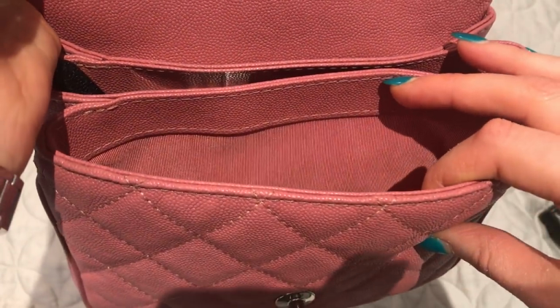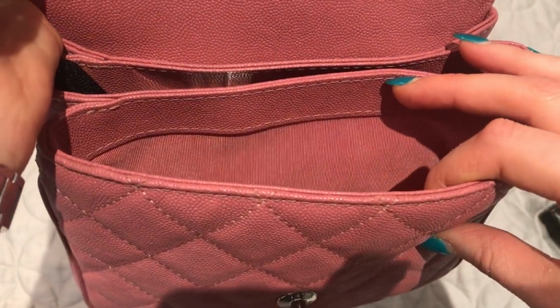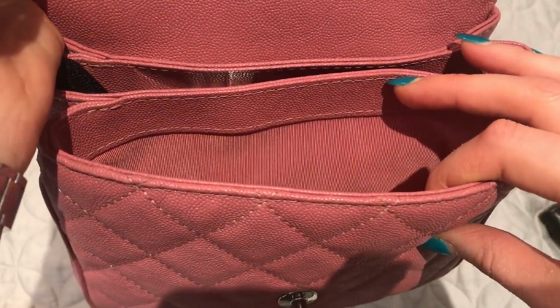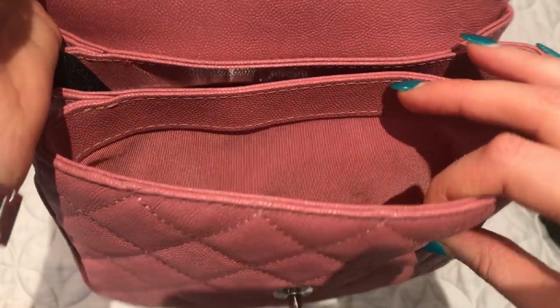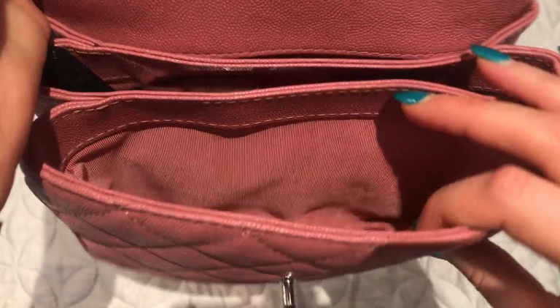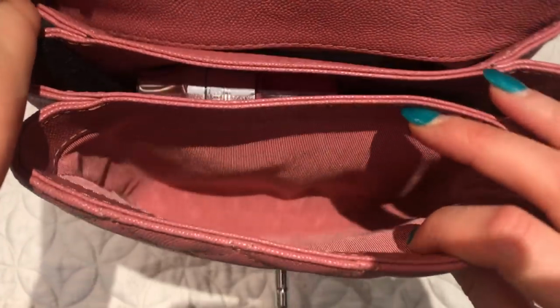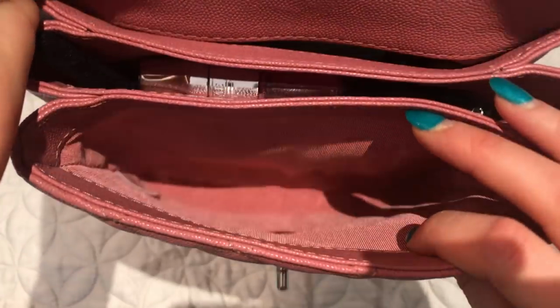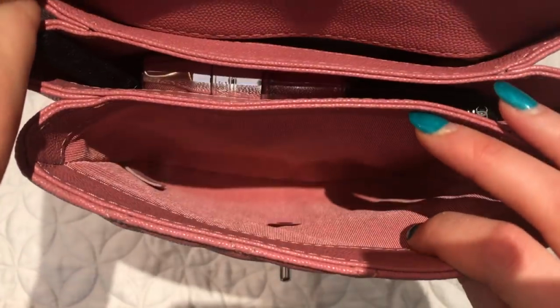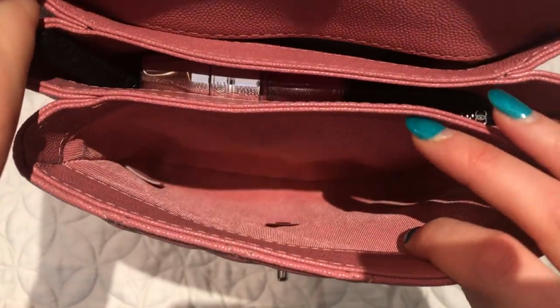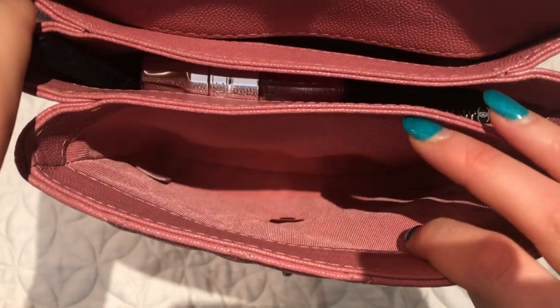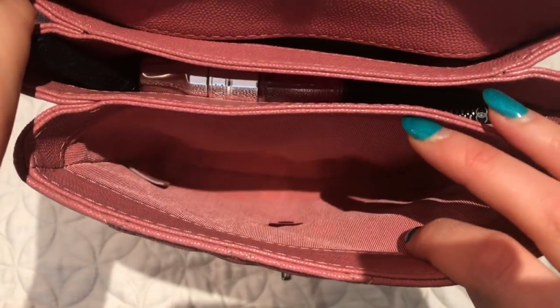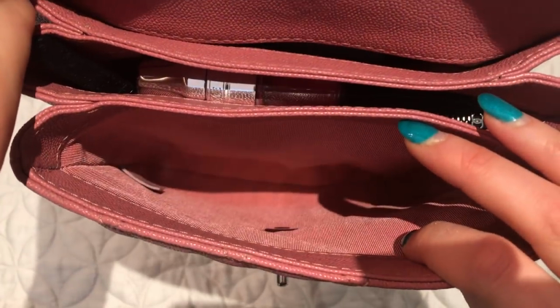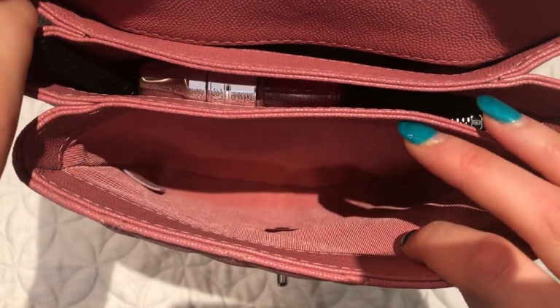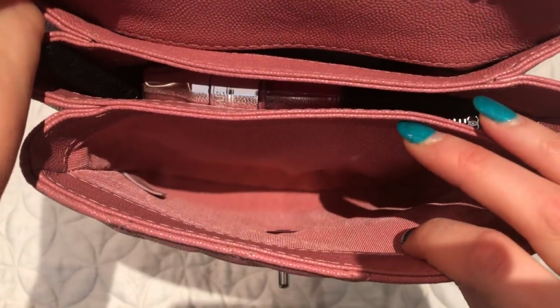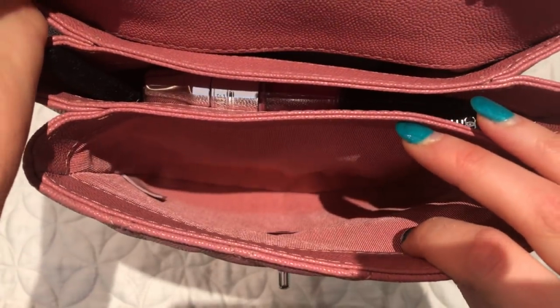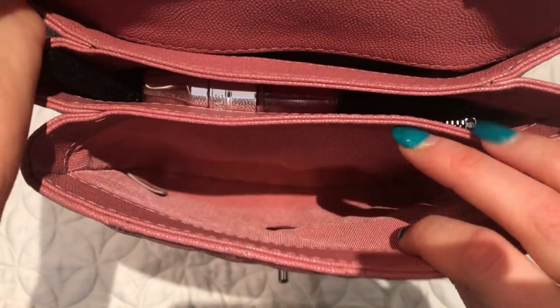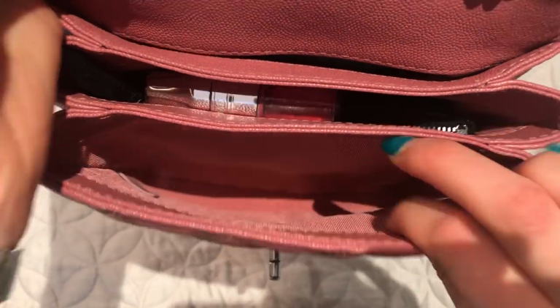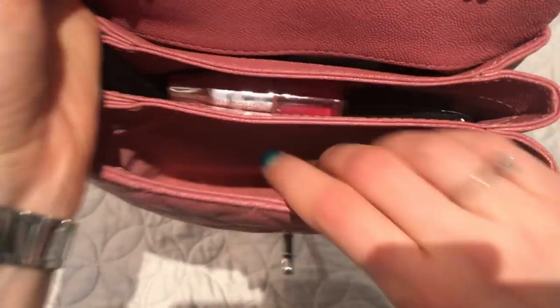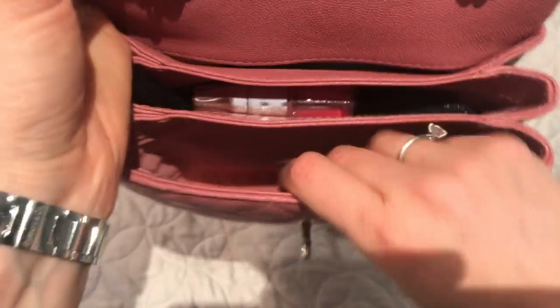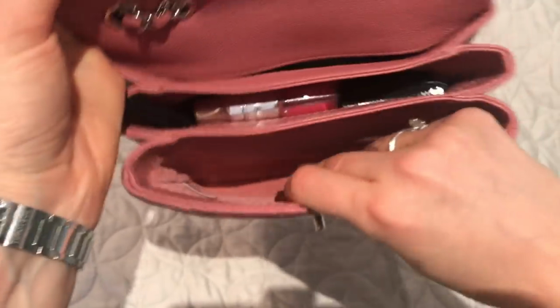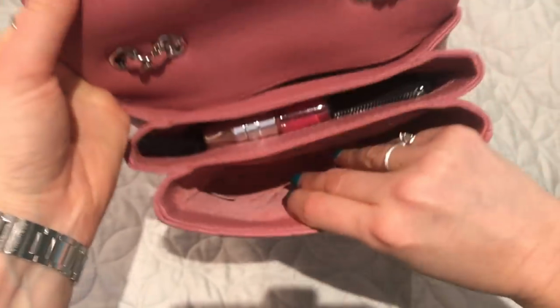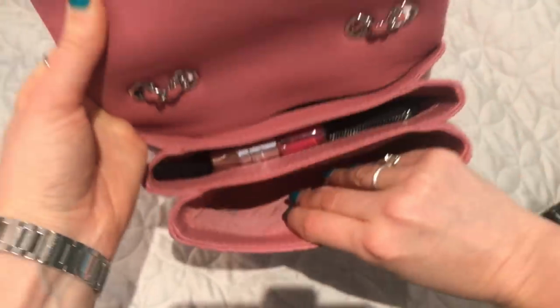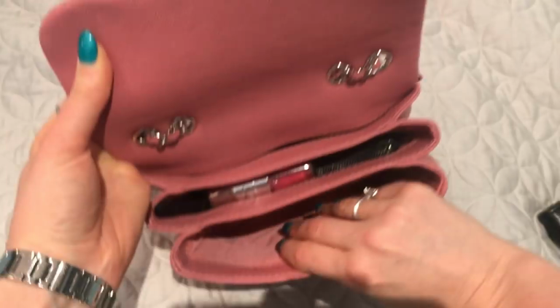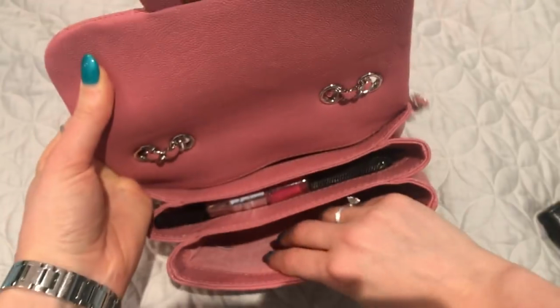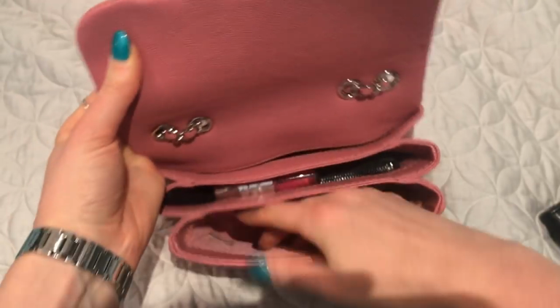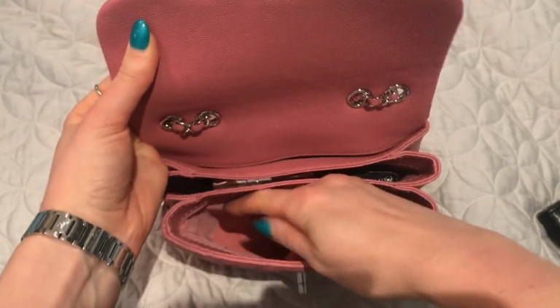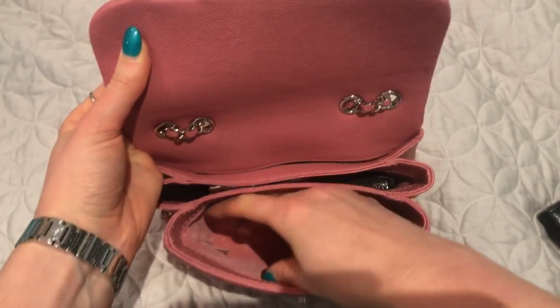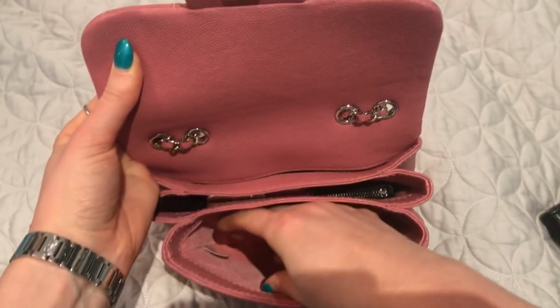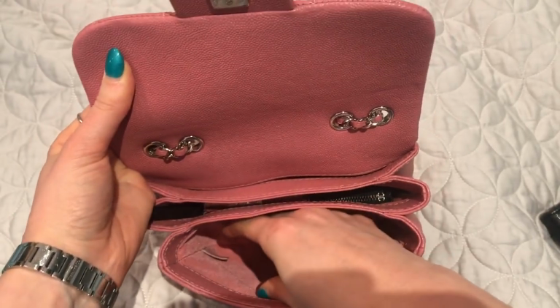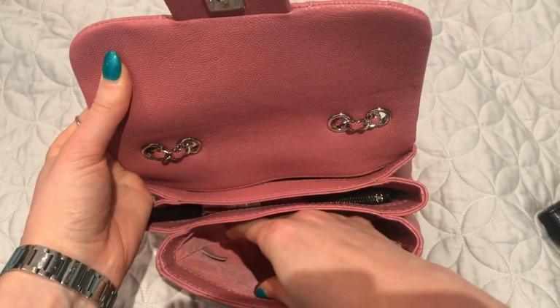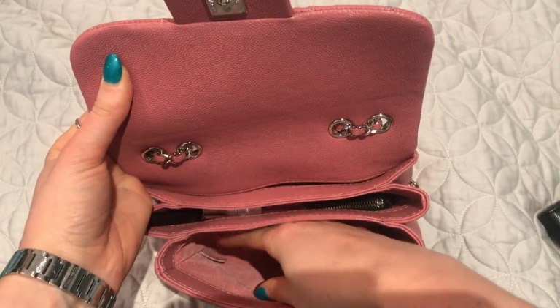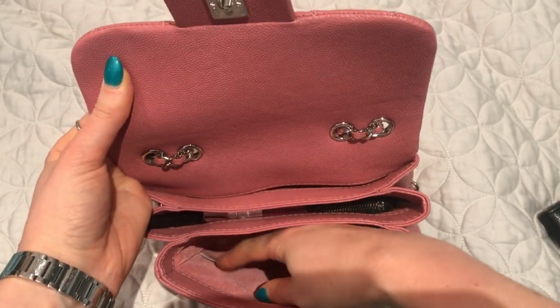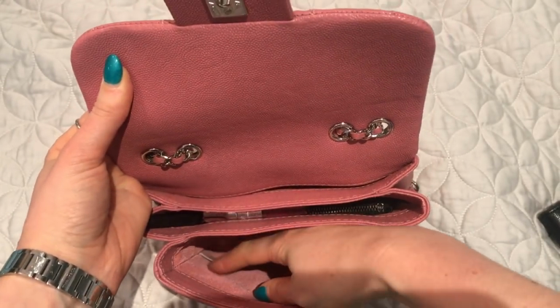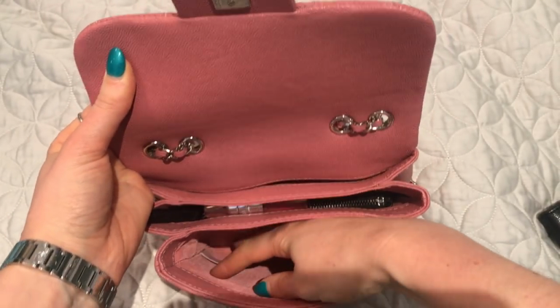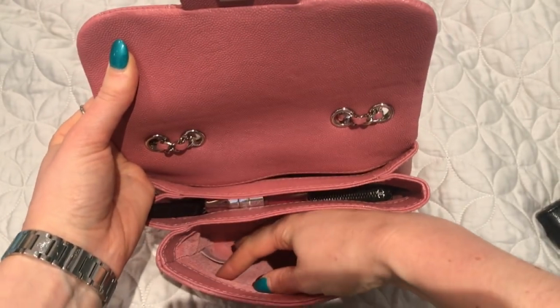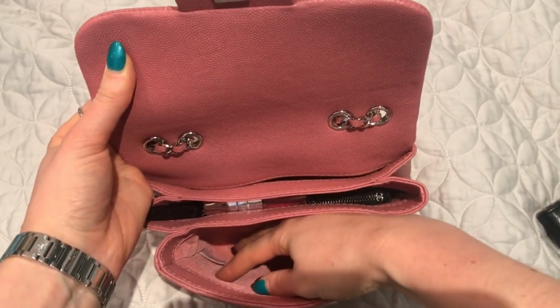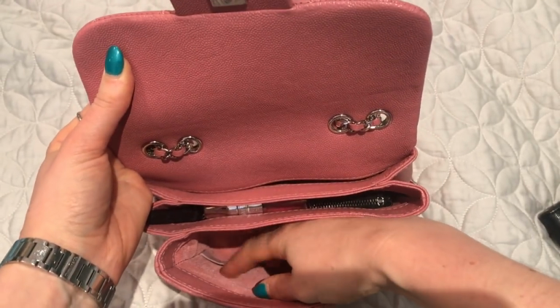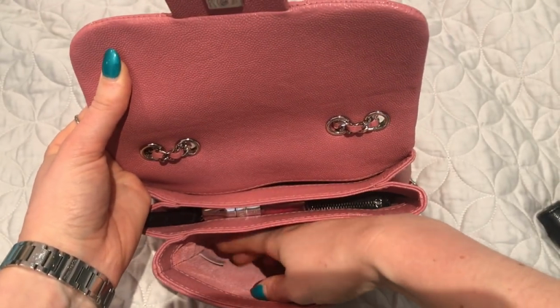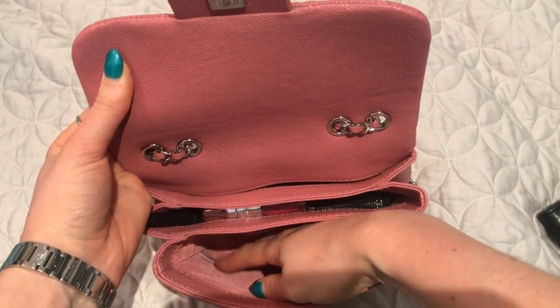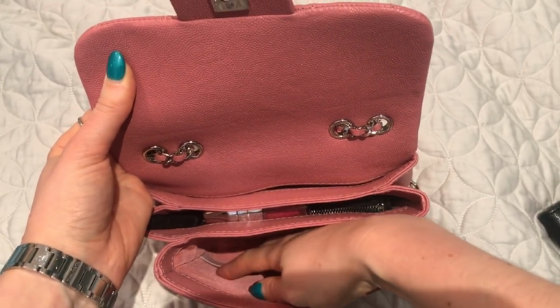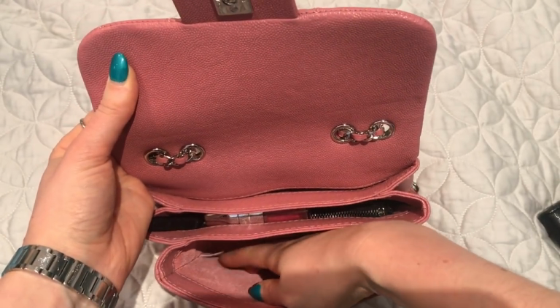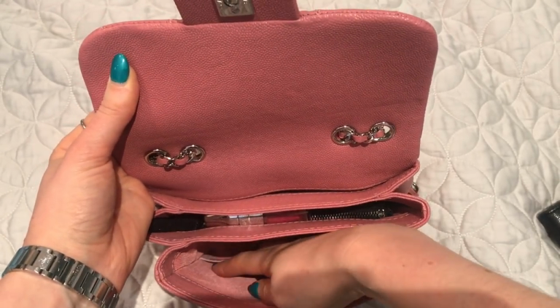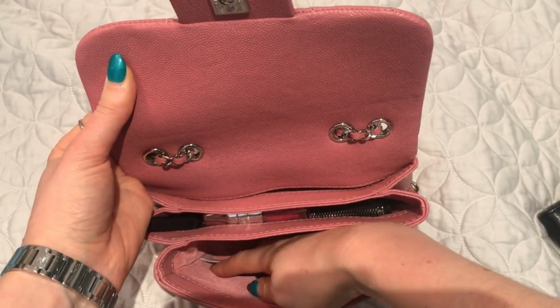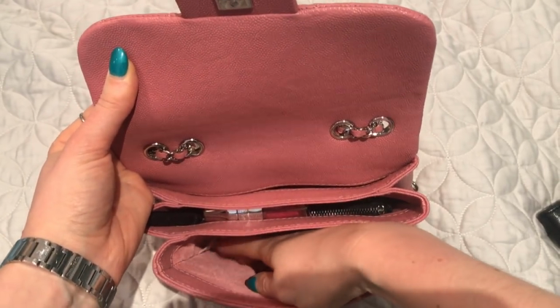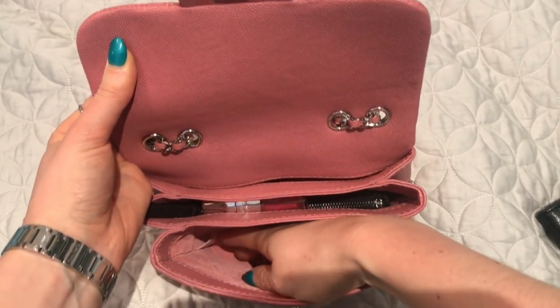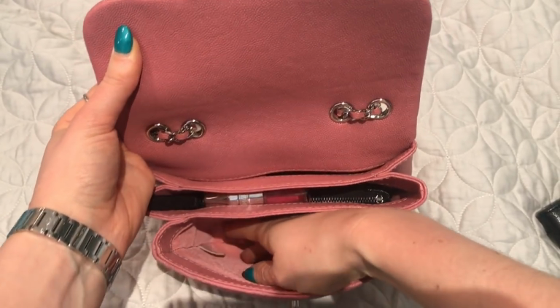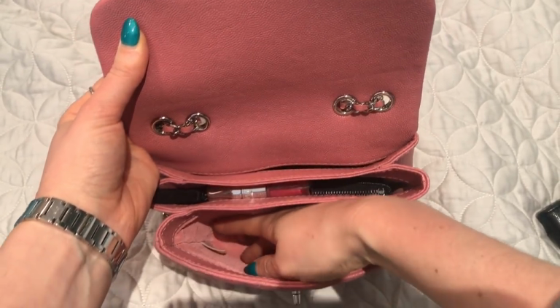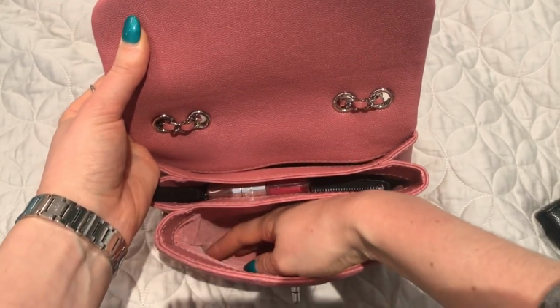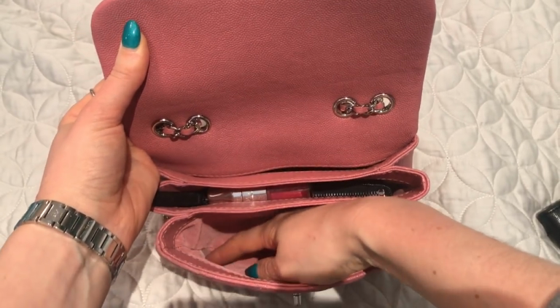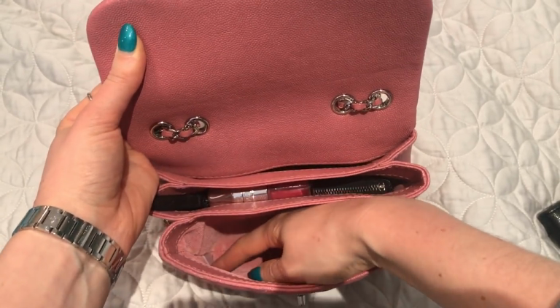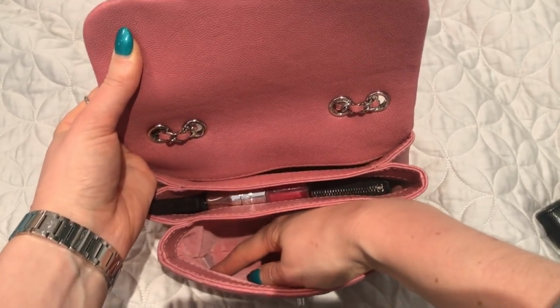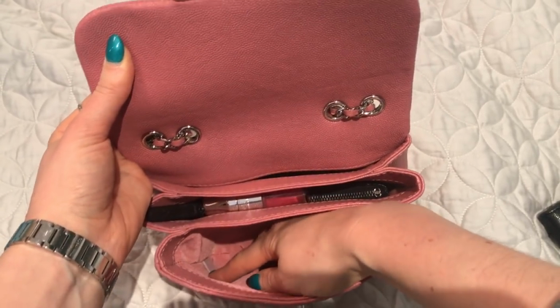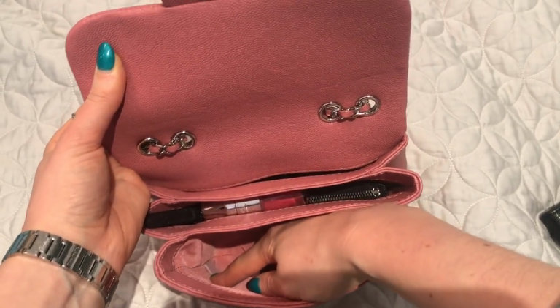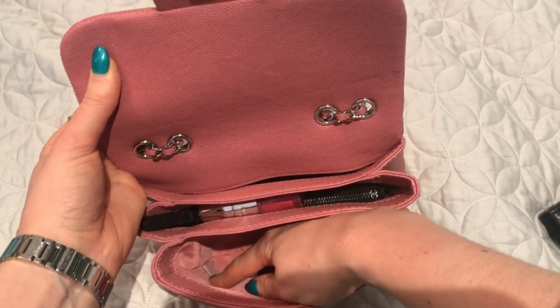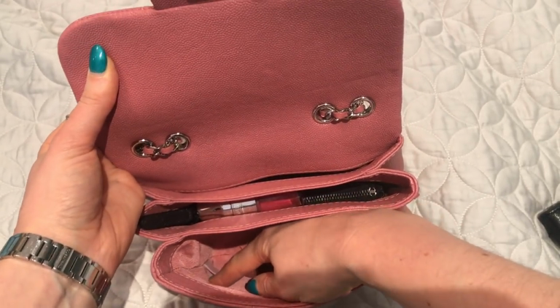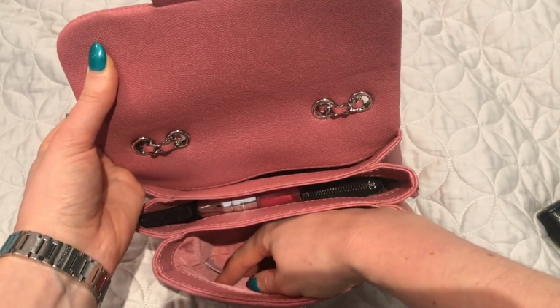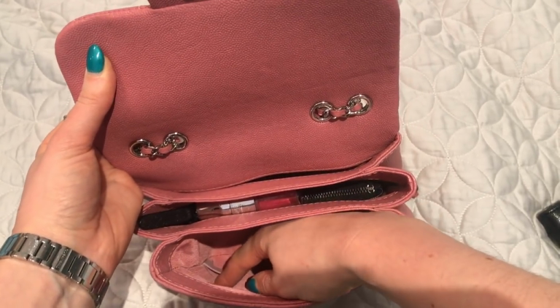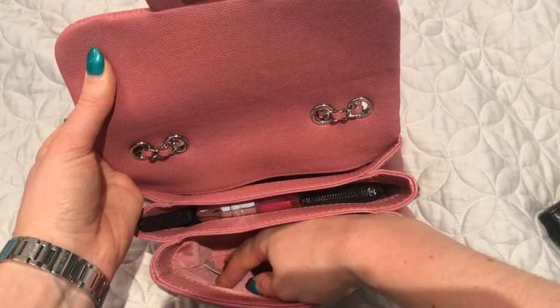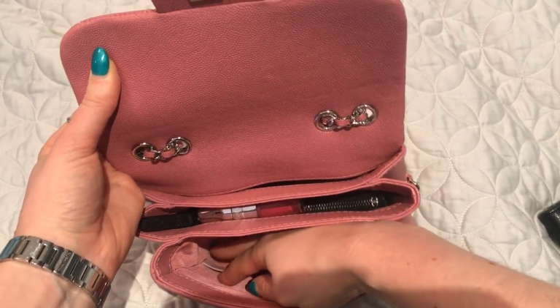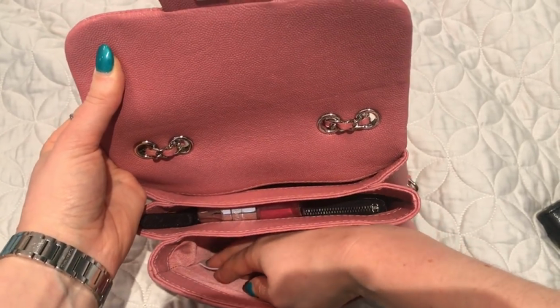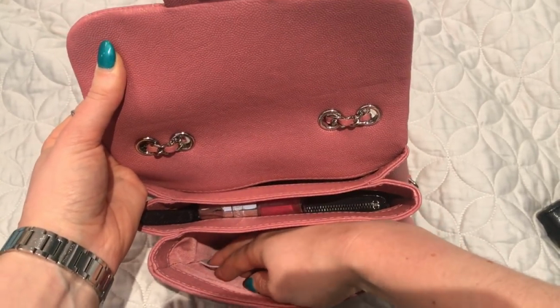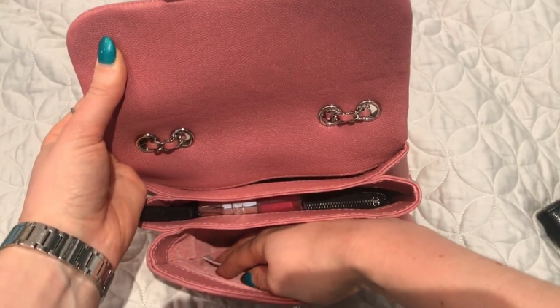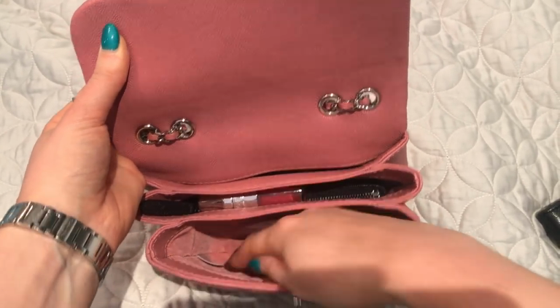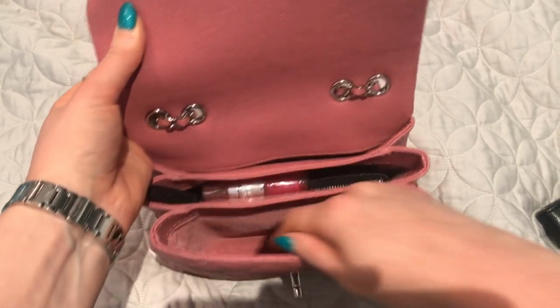You can see the lining is a fabric lining in a matching pink color, and that is where the little tag with the serial number is.